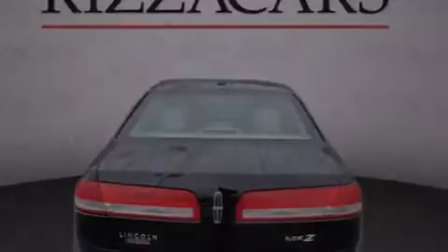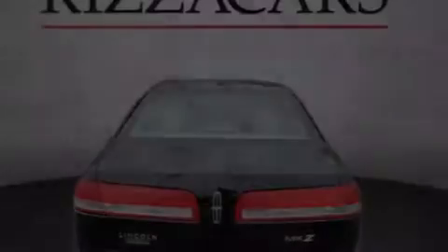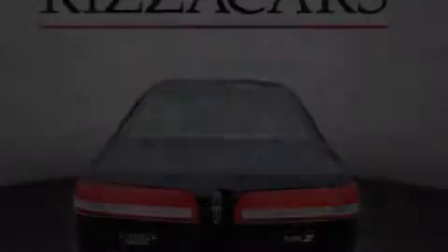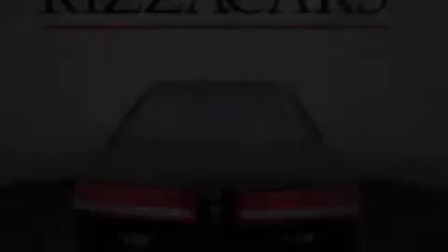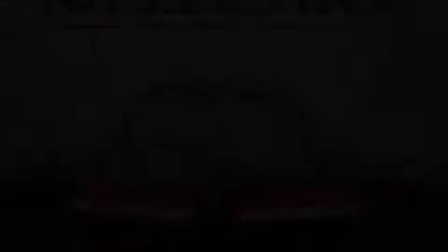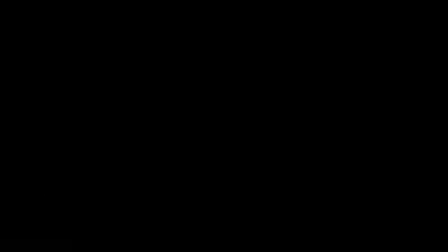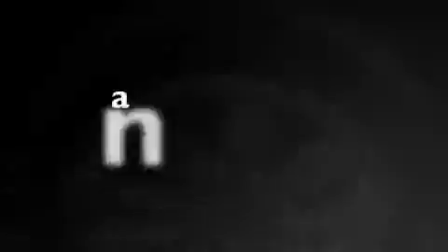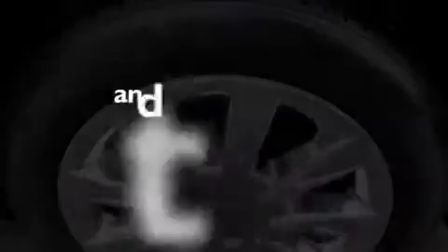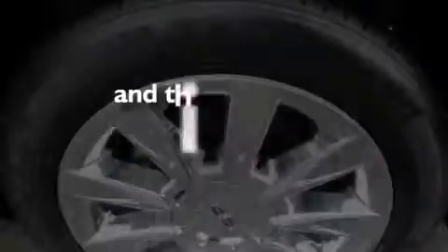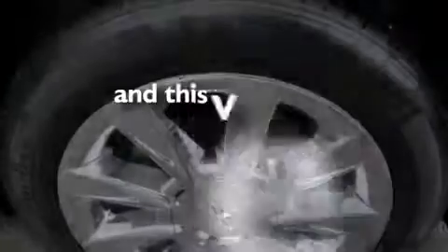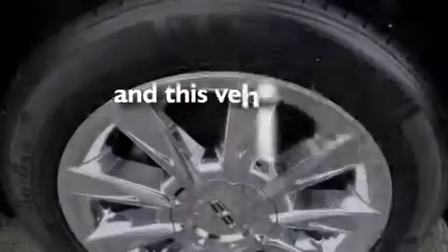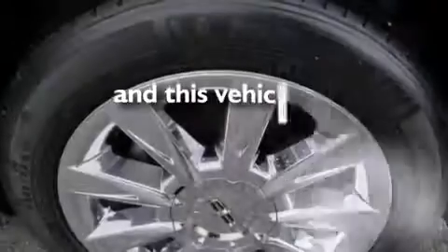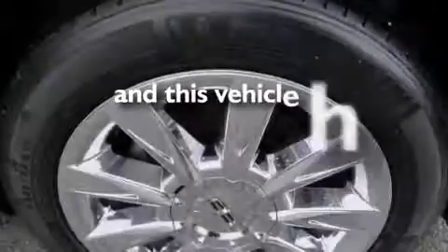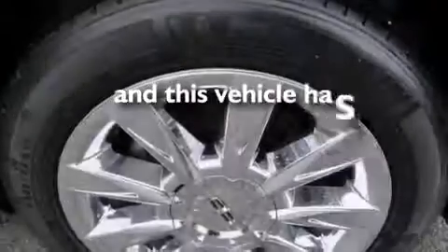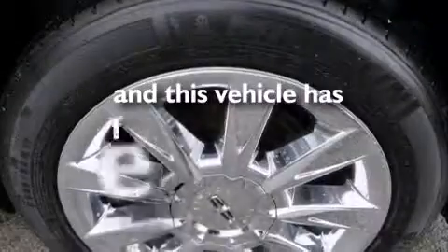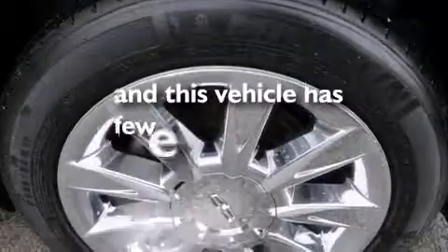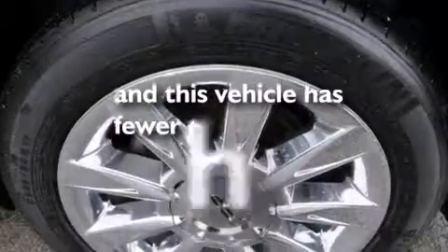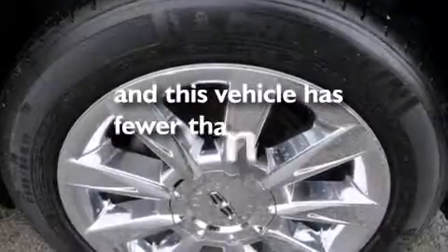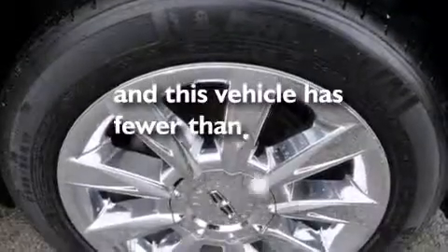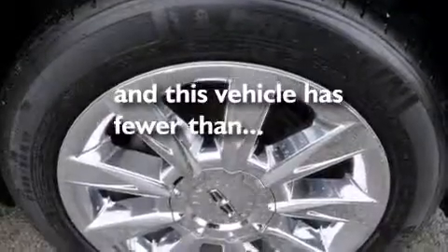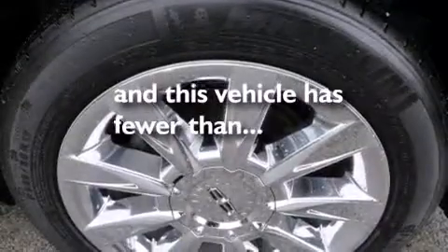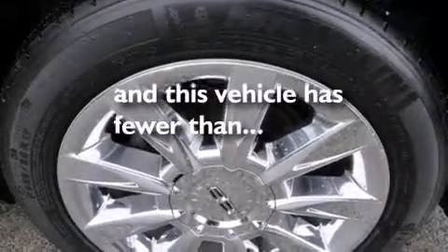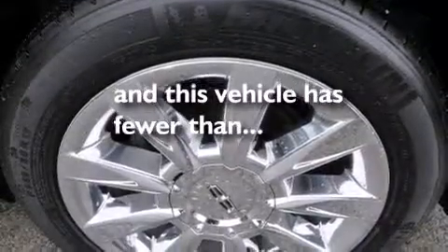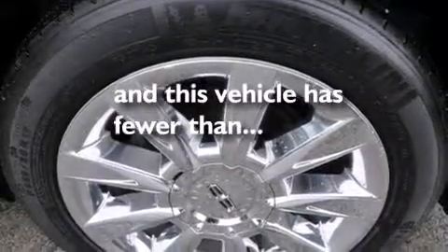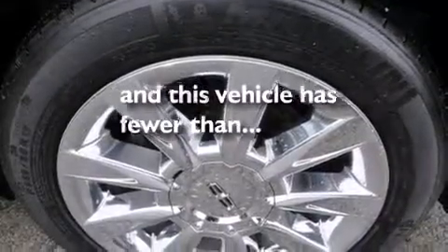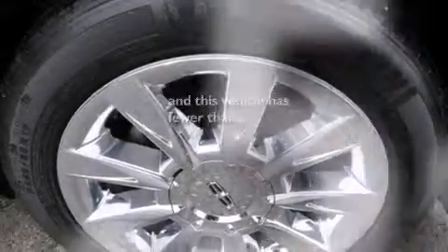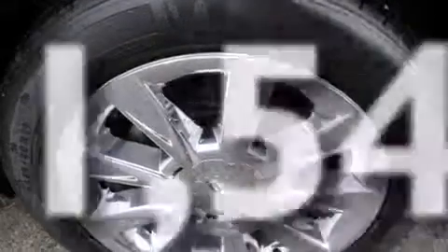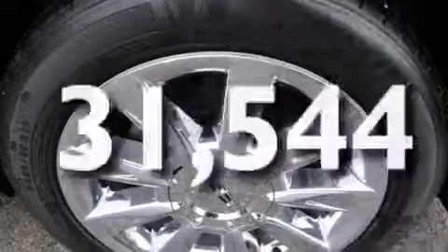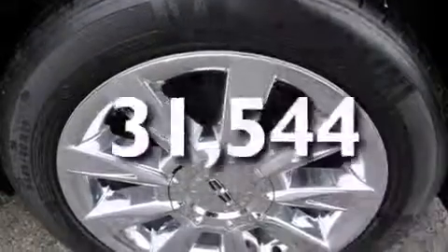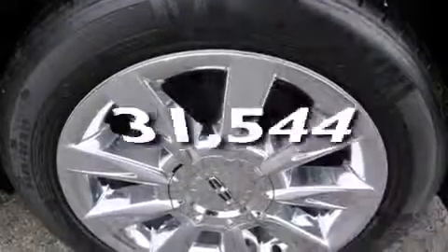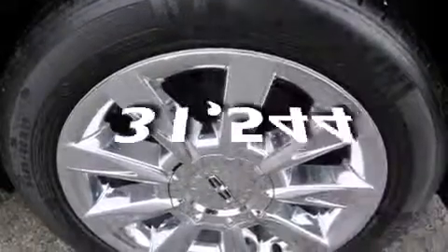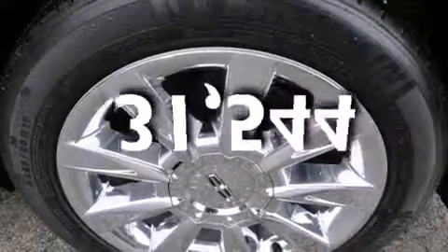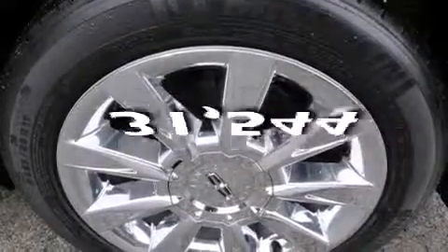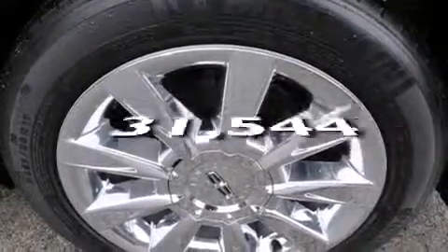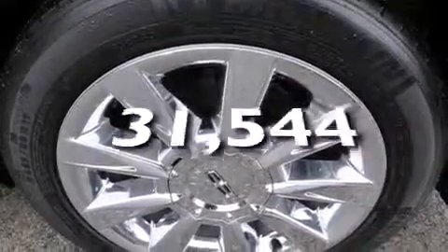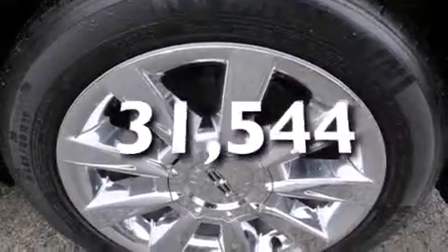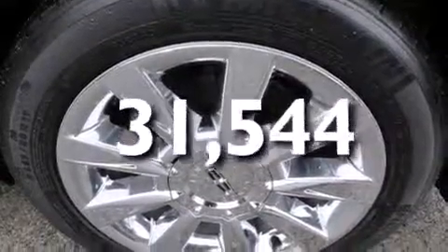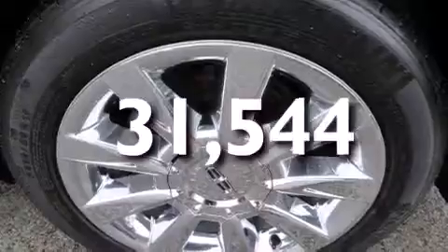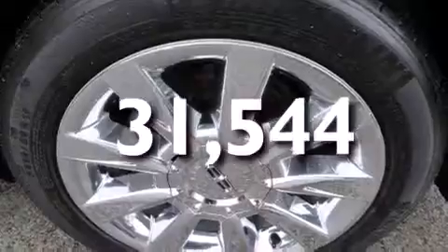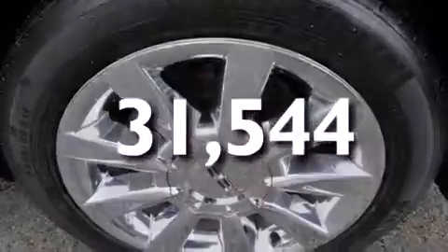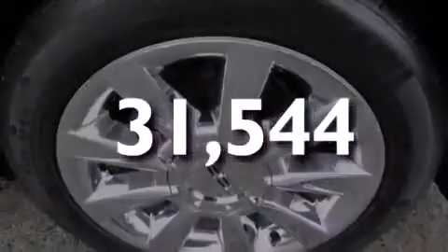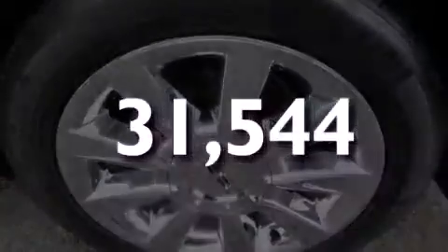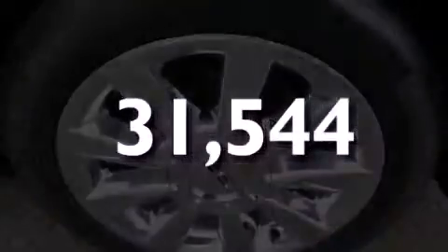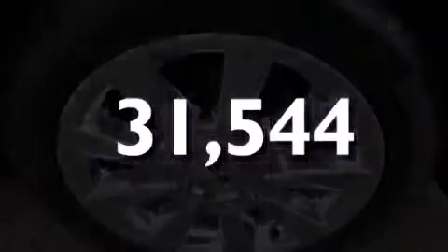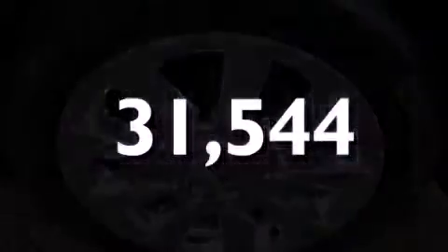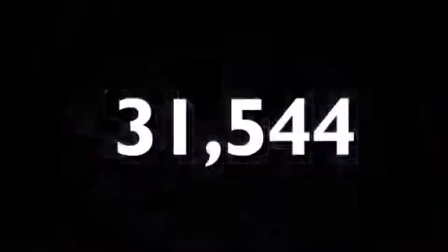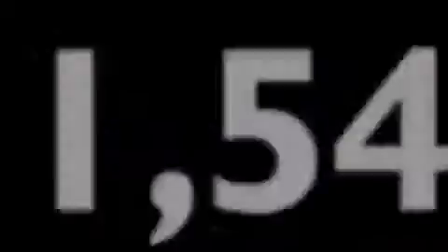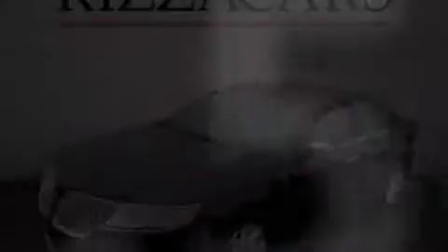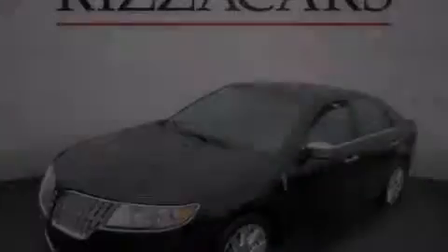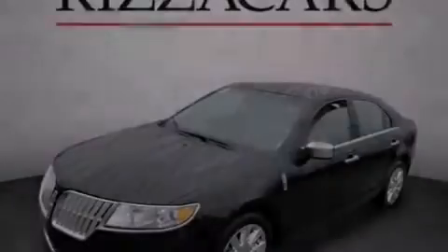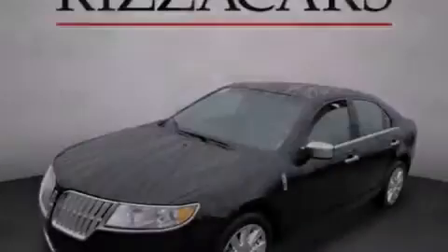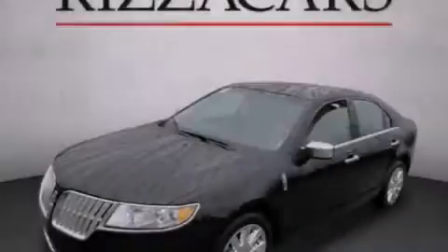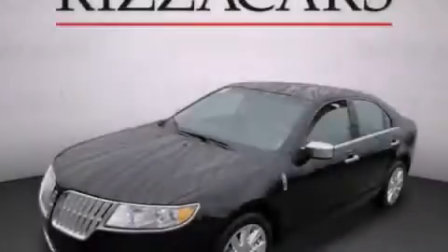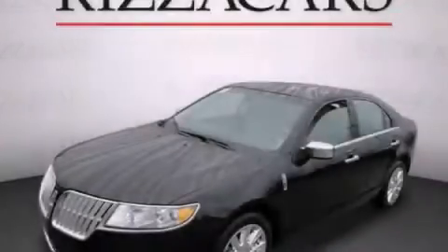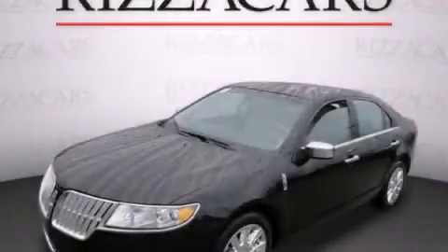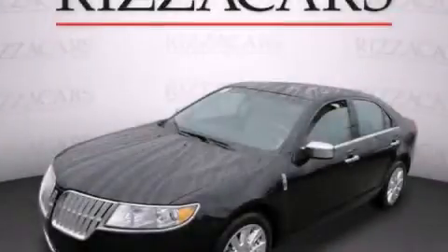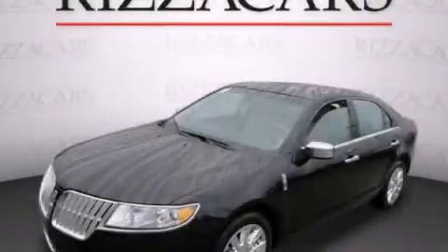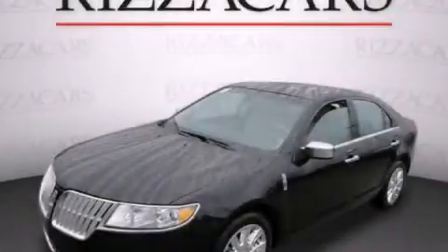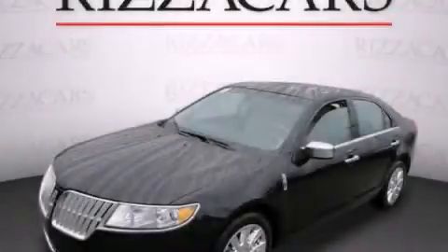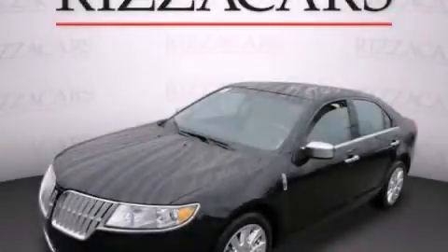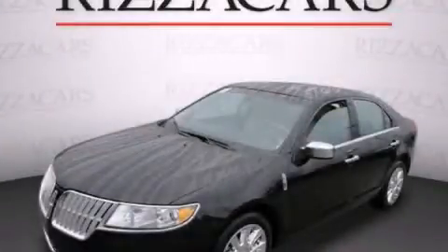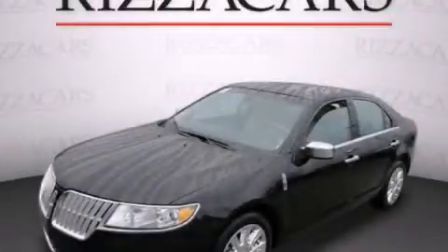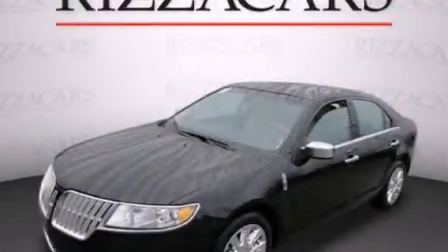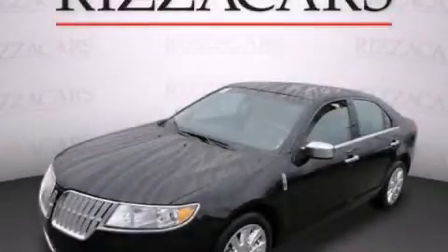This vehicle has fewer than 32,000 miles on the odometer. Please call today to reserve this vehicle for a test drive.